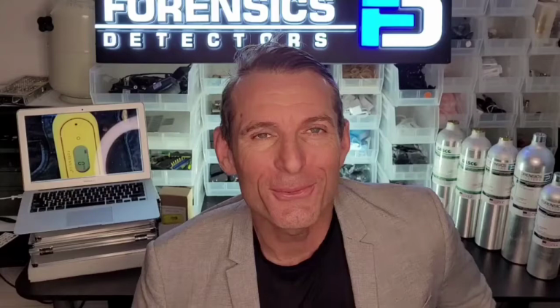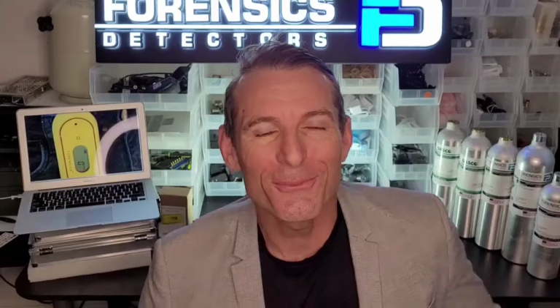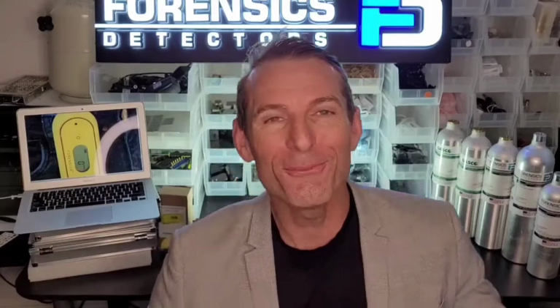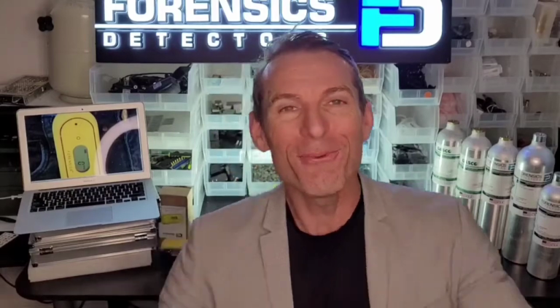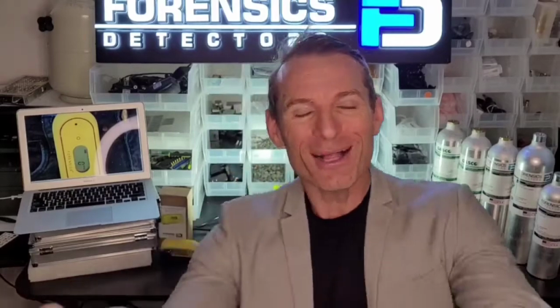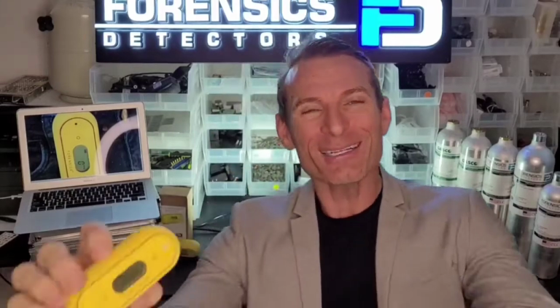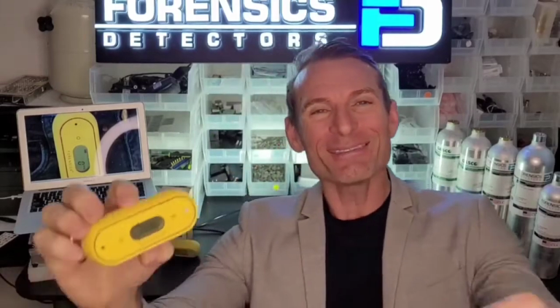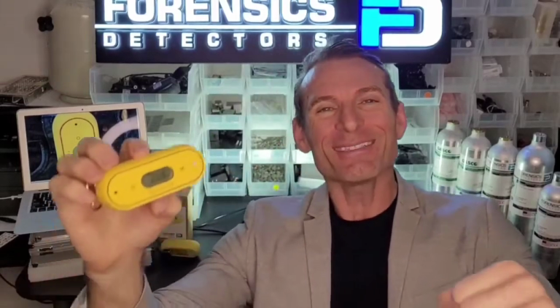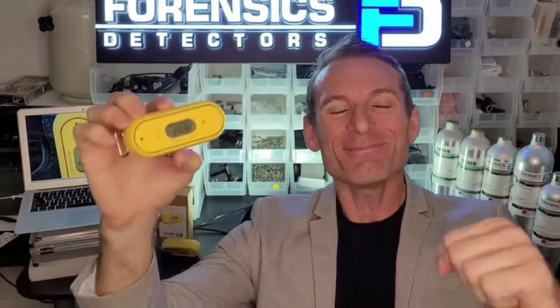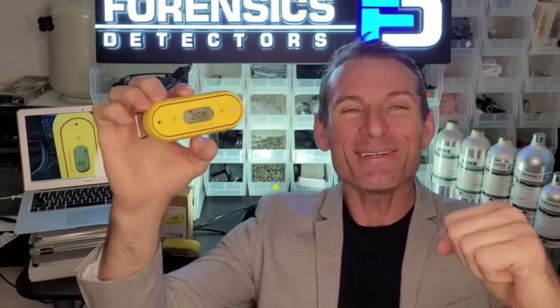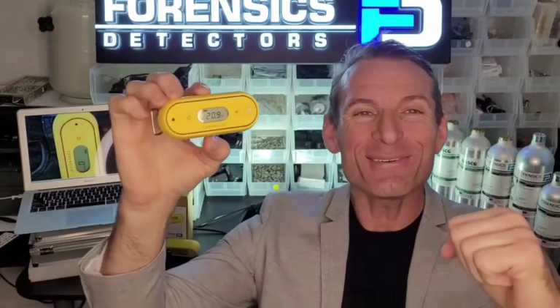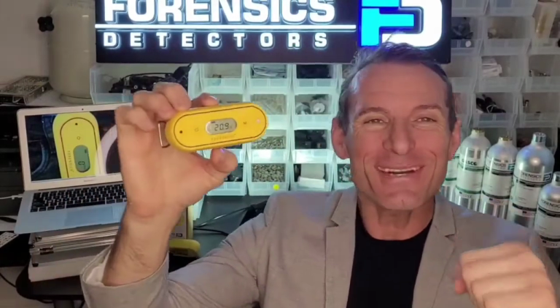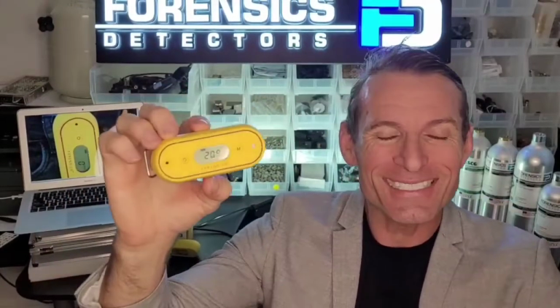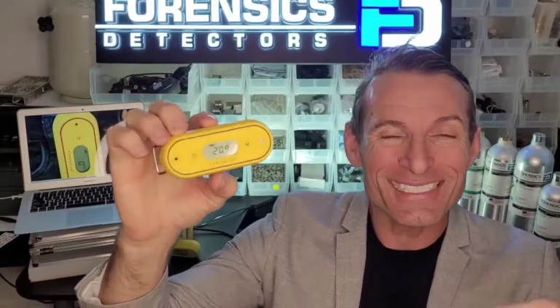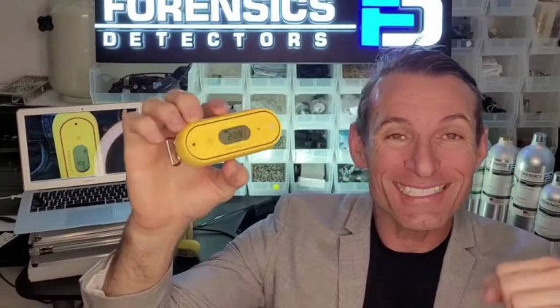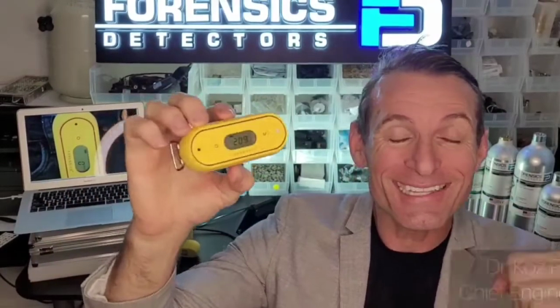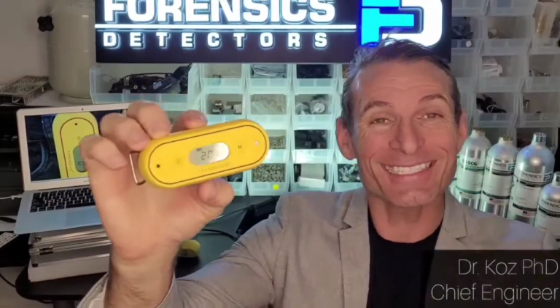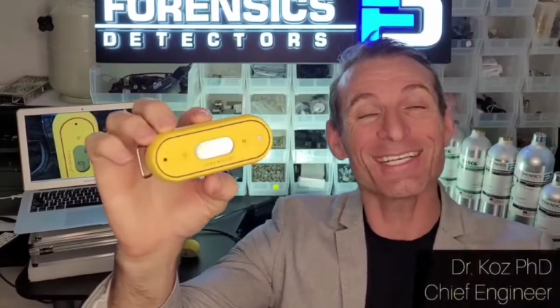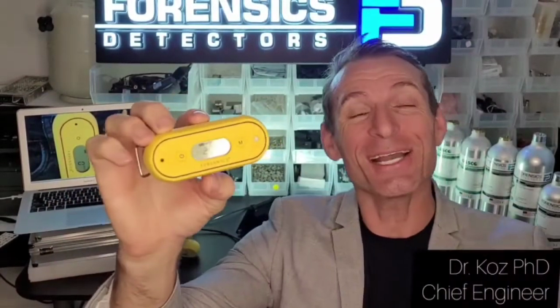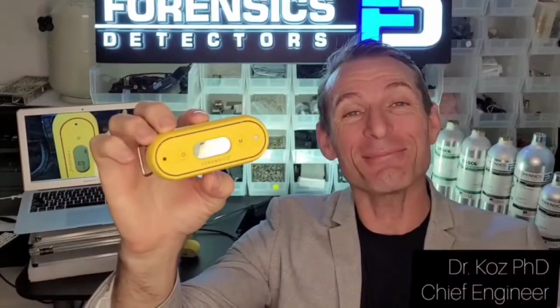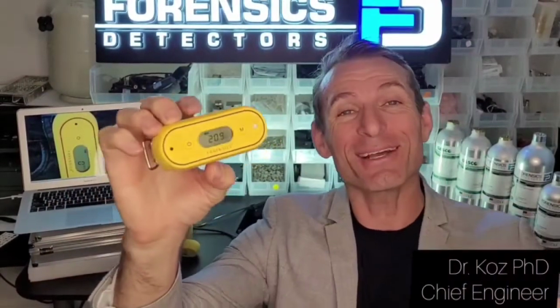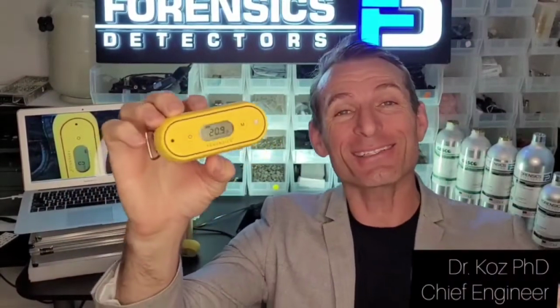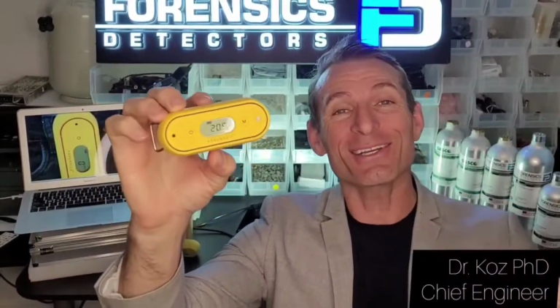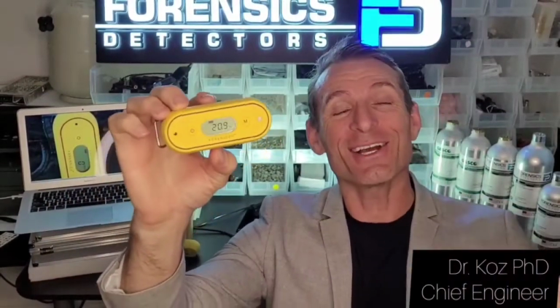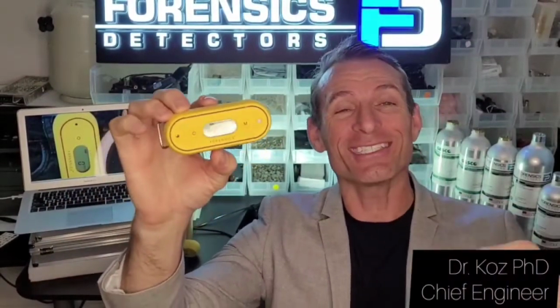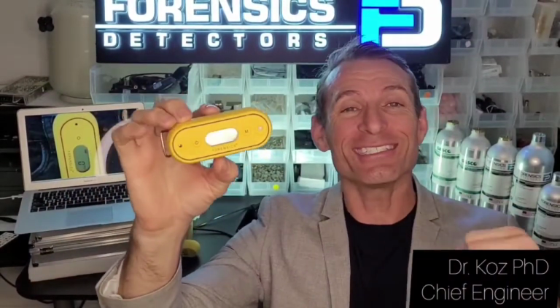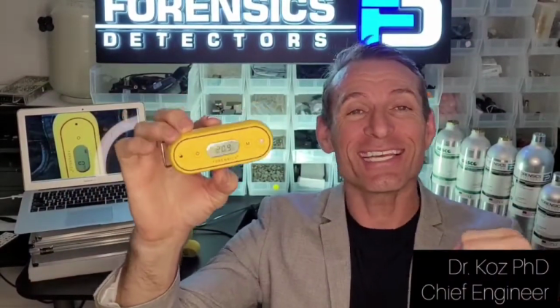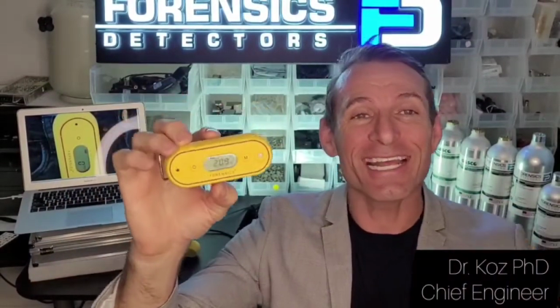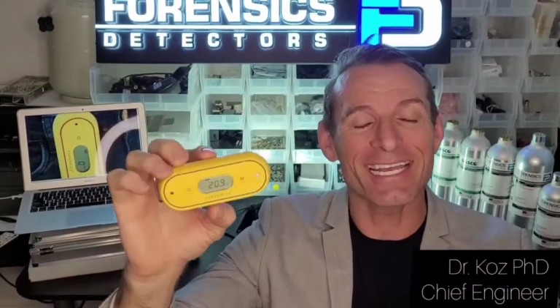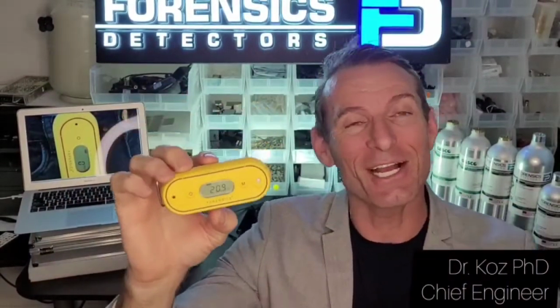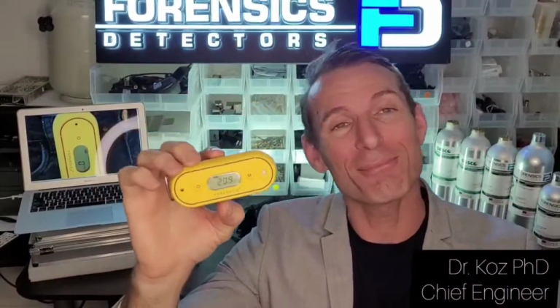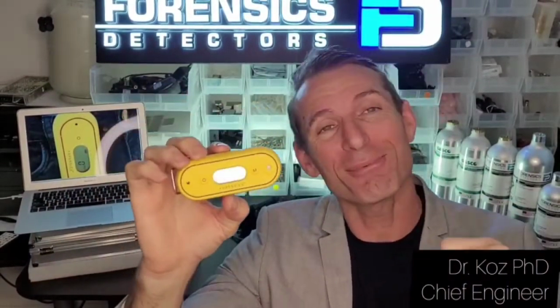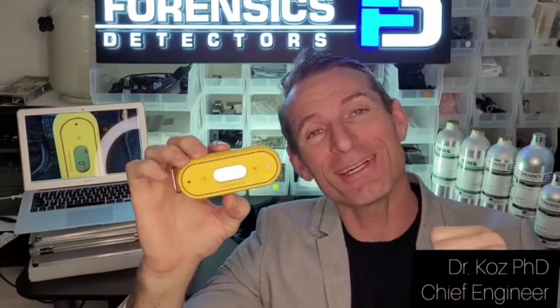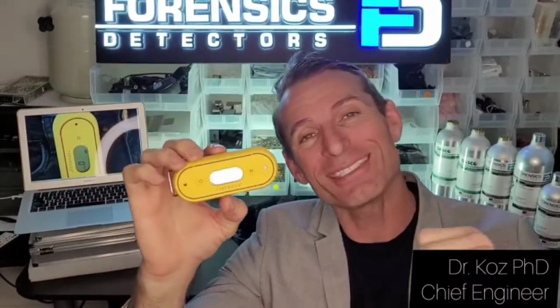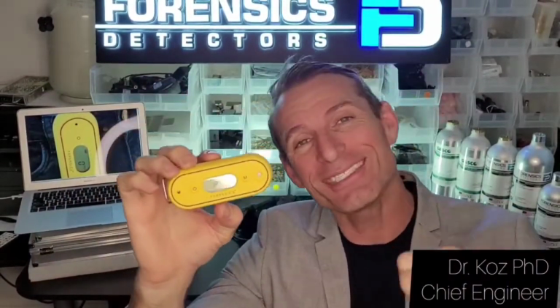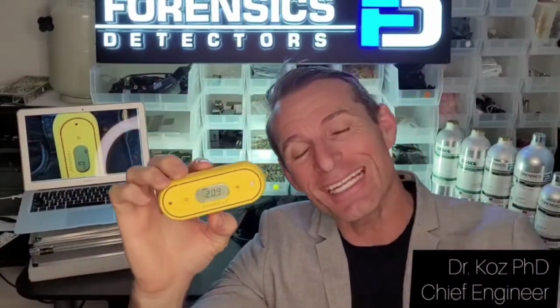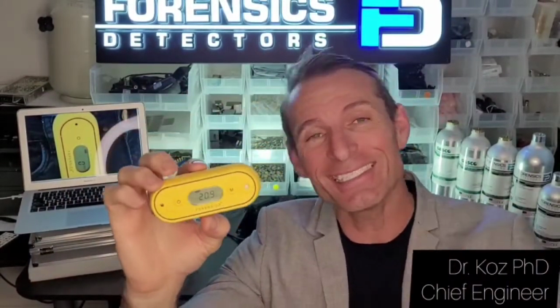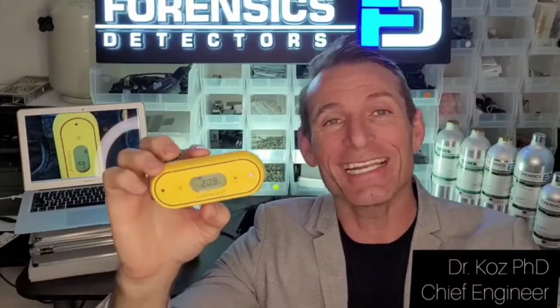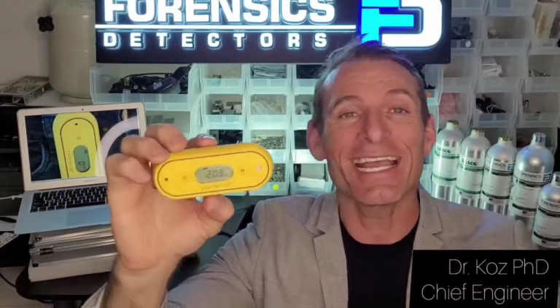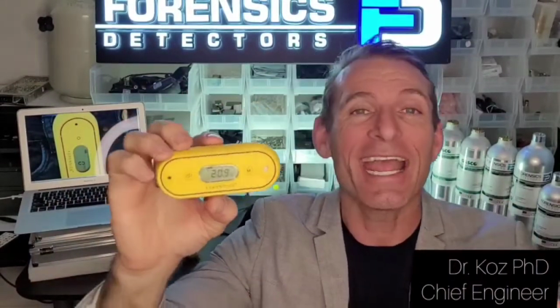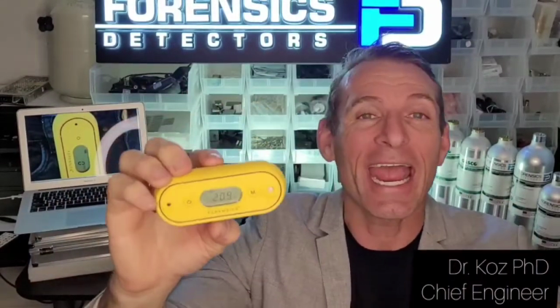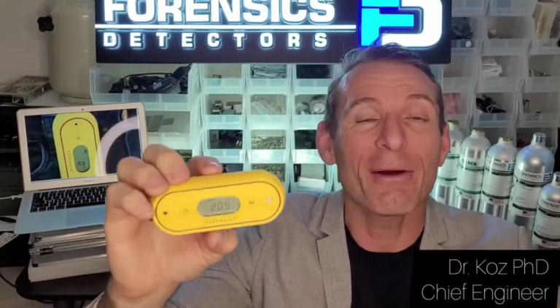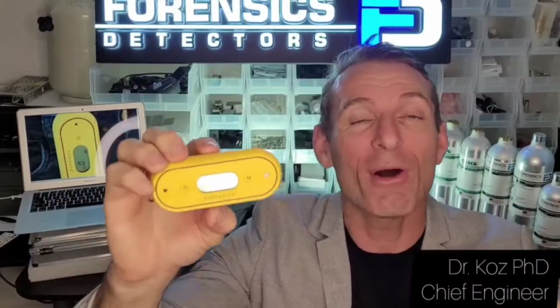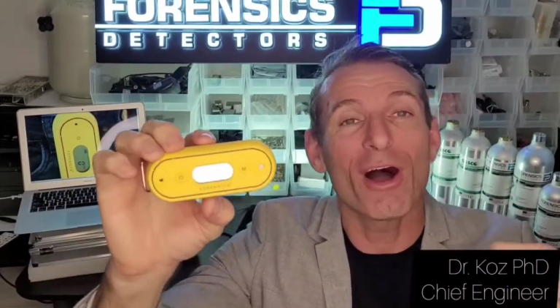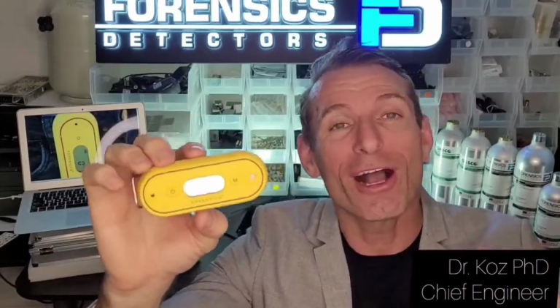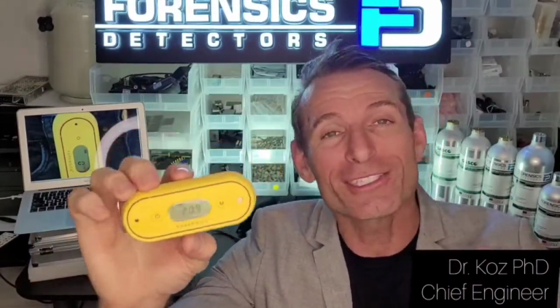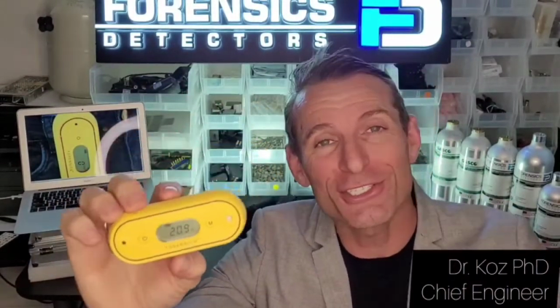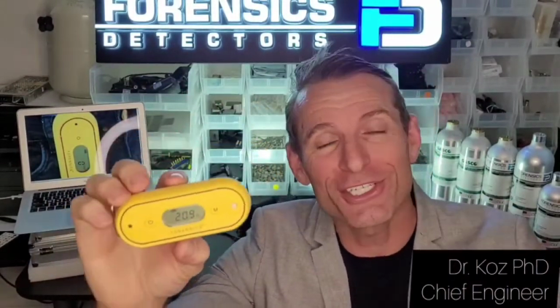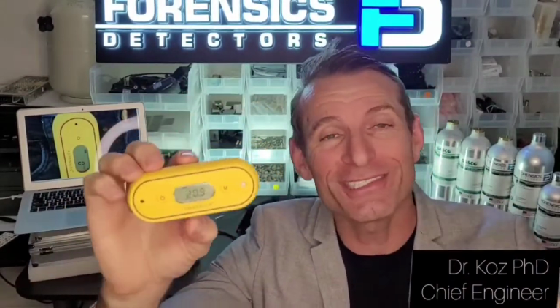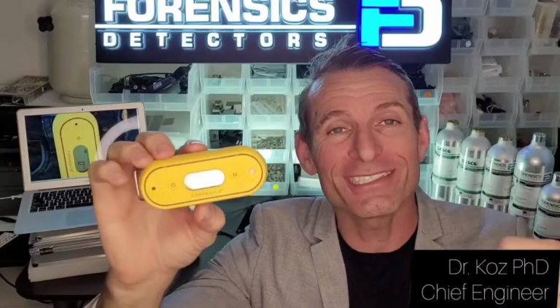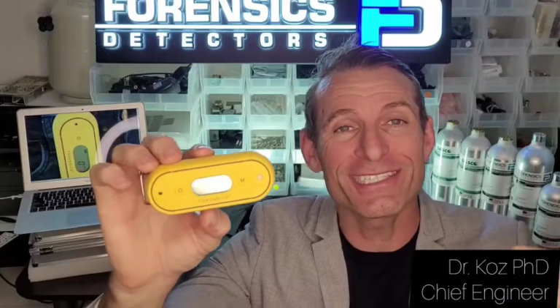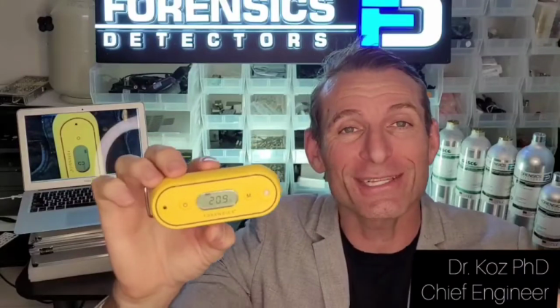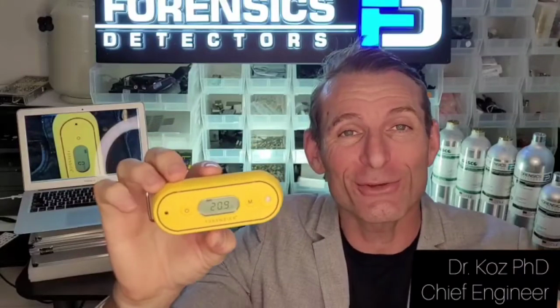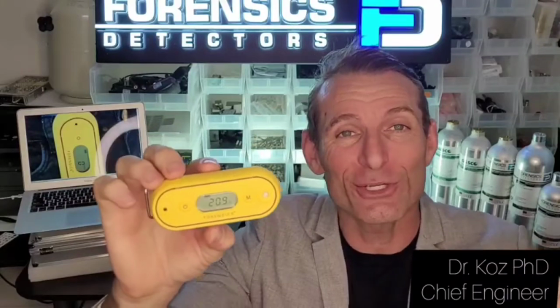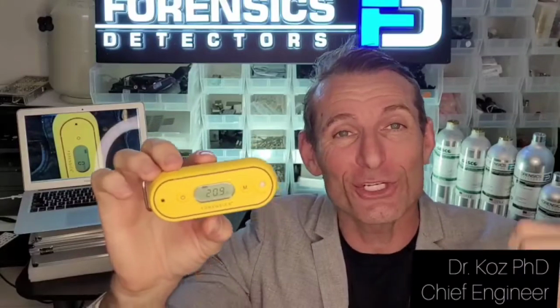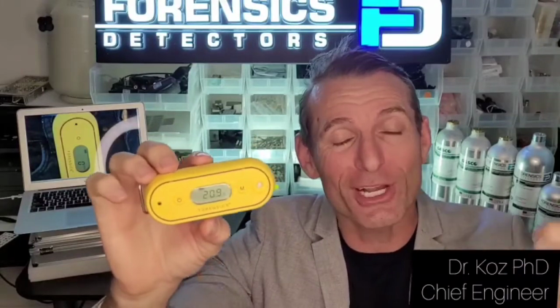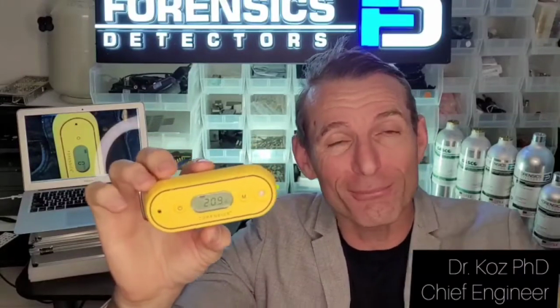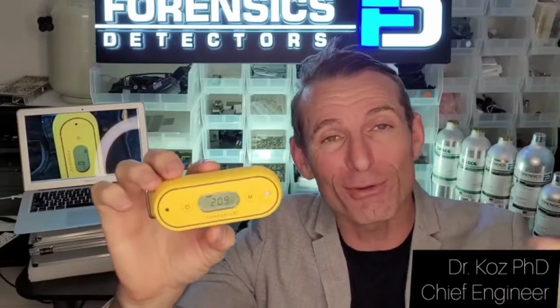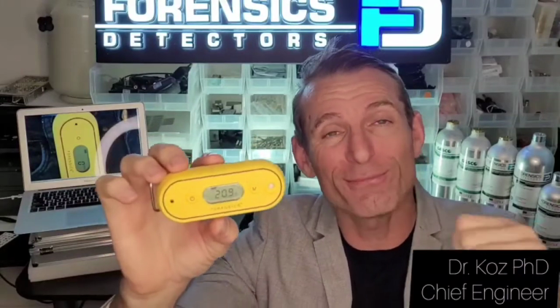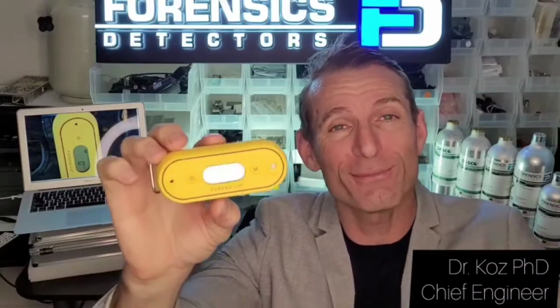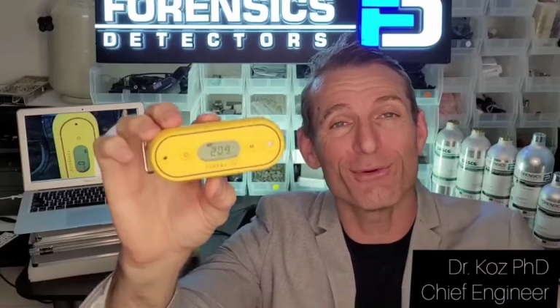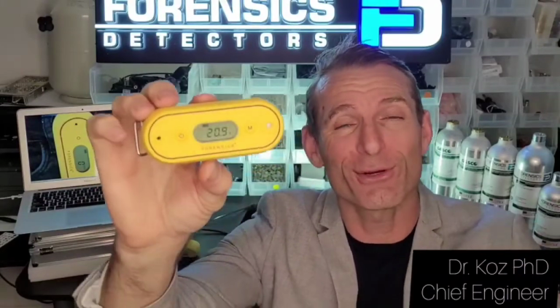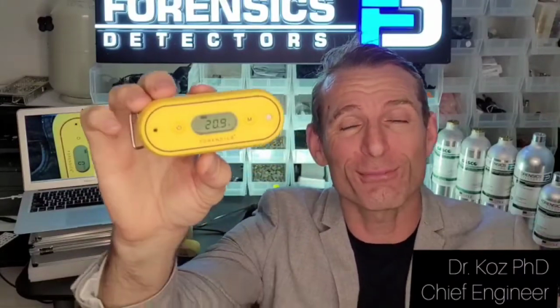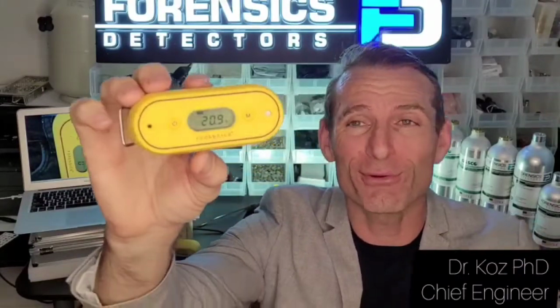Welcome to Forensic Detectors. I am Dr. Cousin. Today I'm presenting our oxygen detector — shockproof and waterproof.